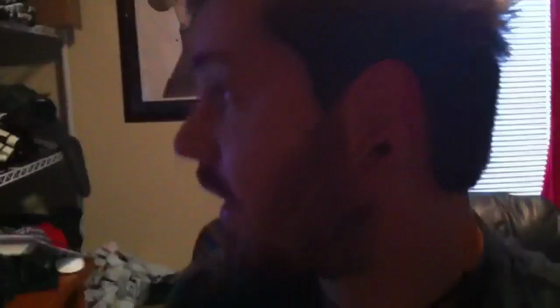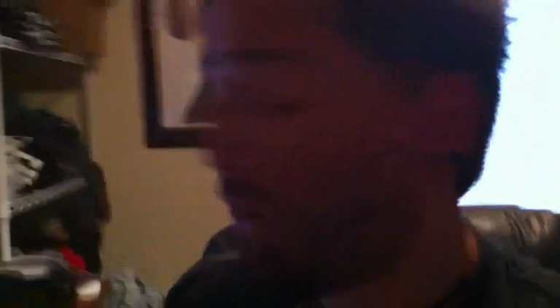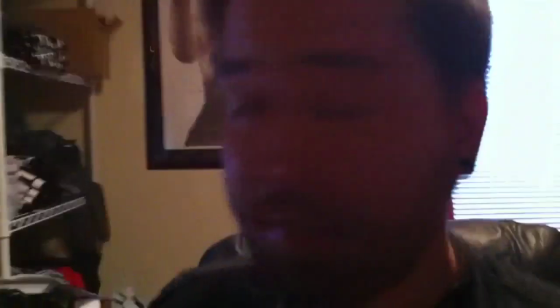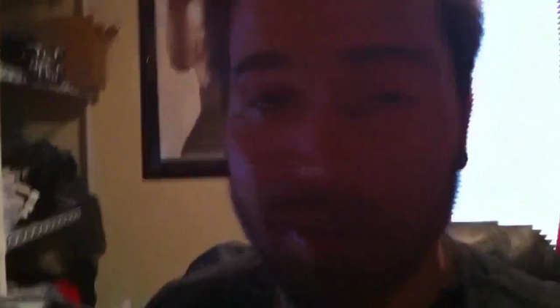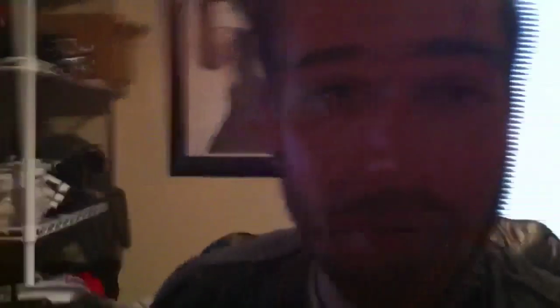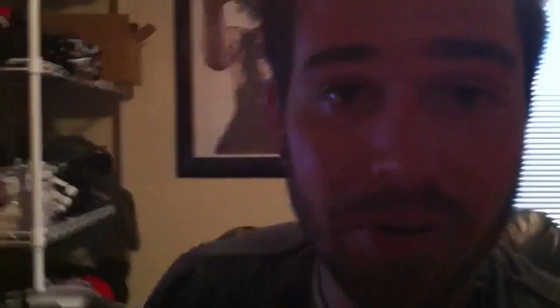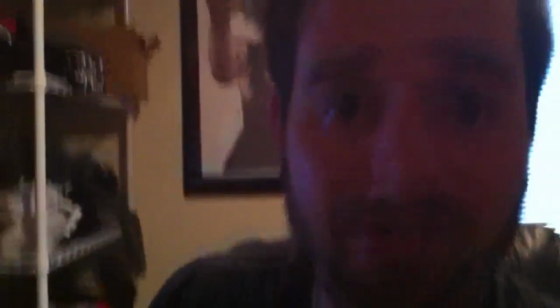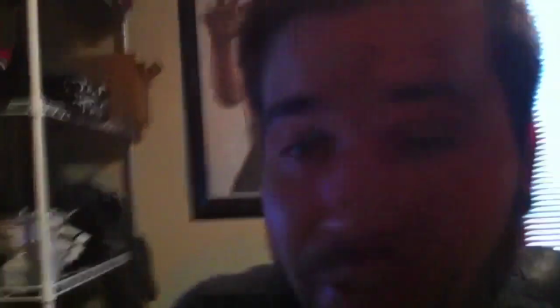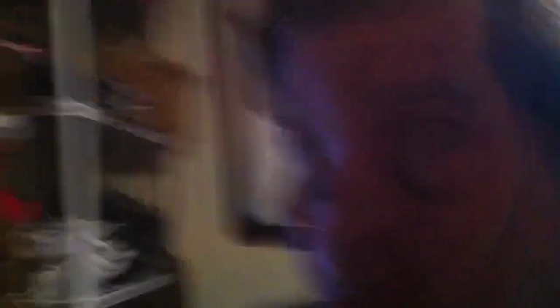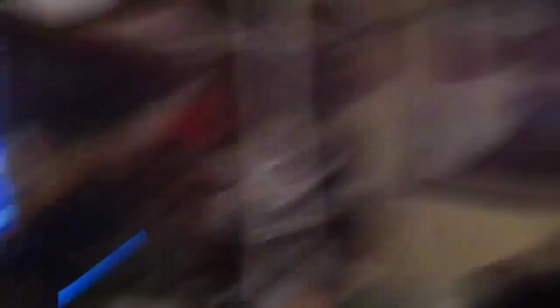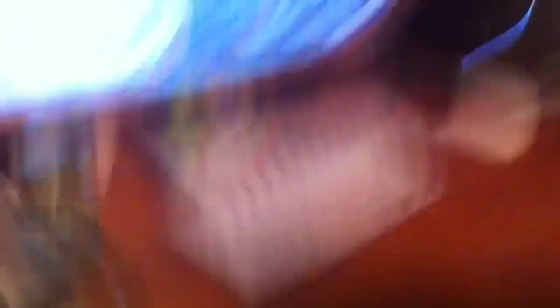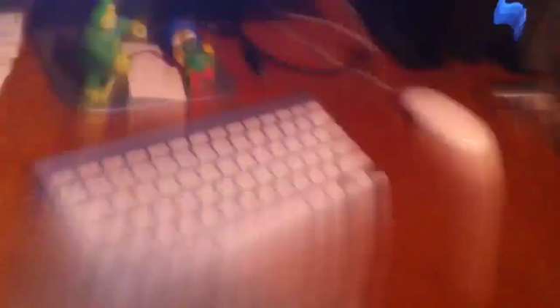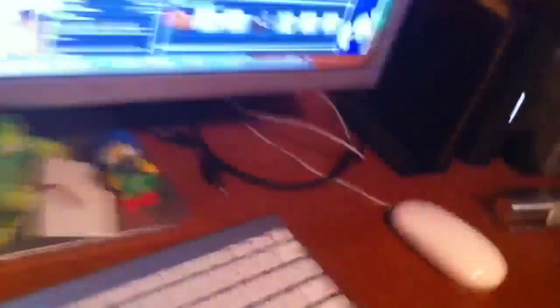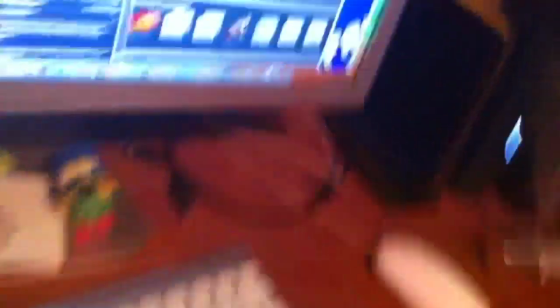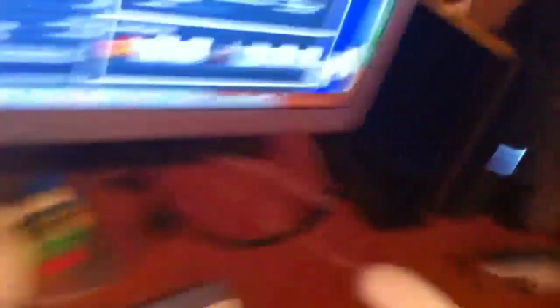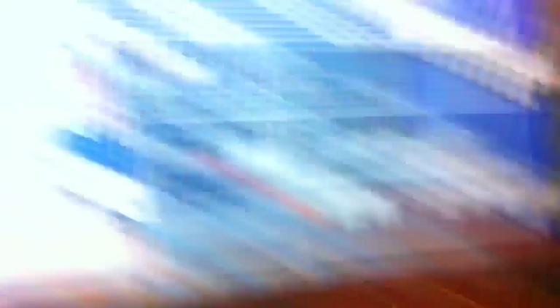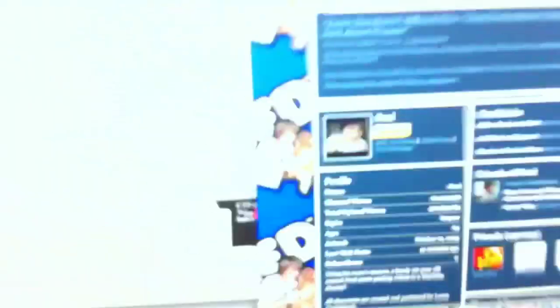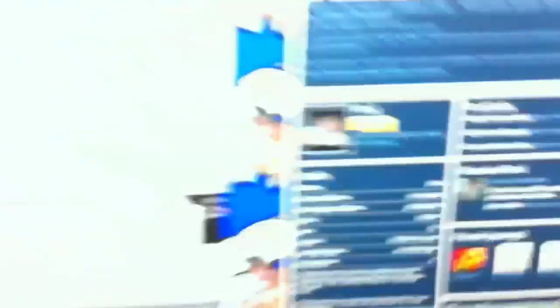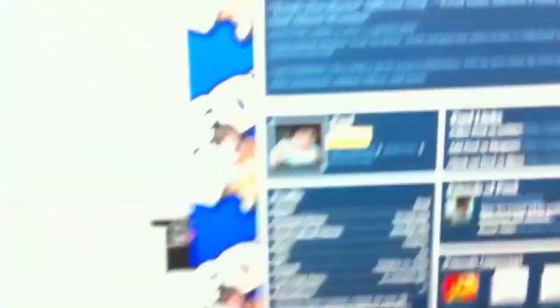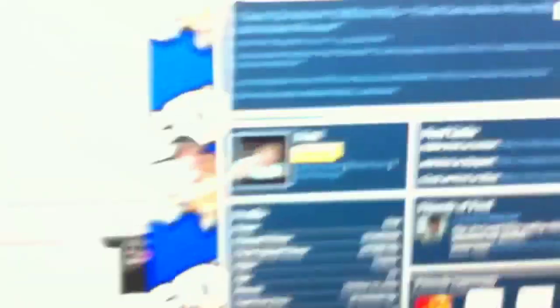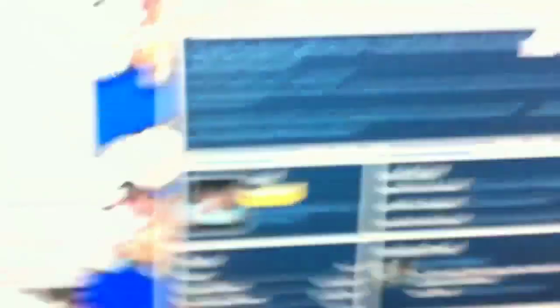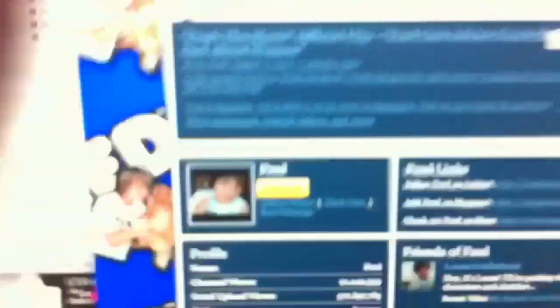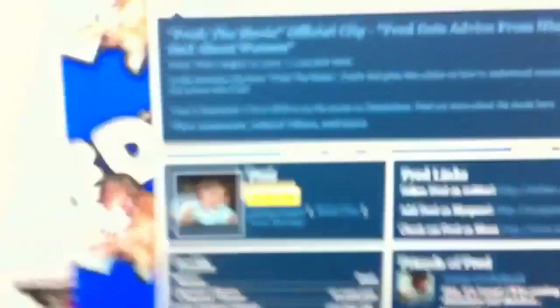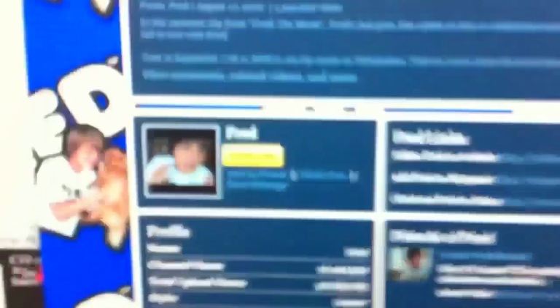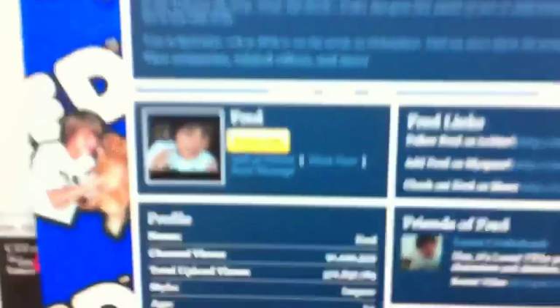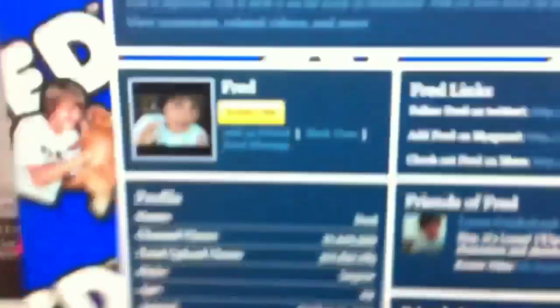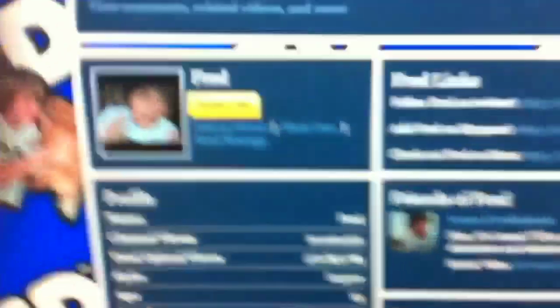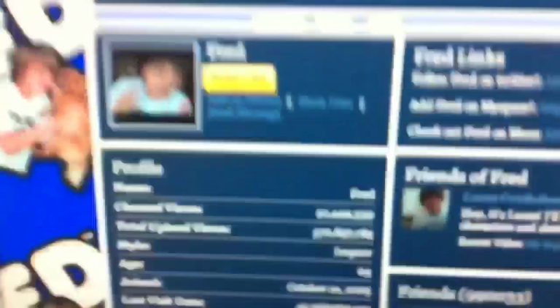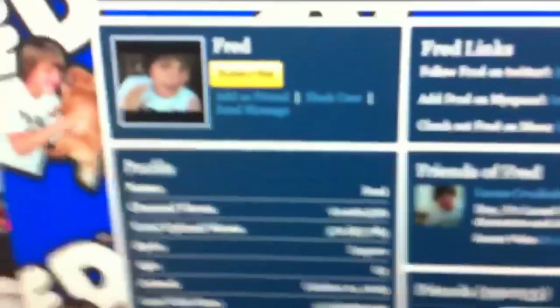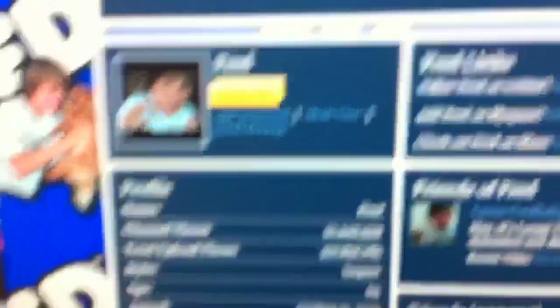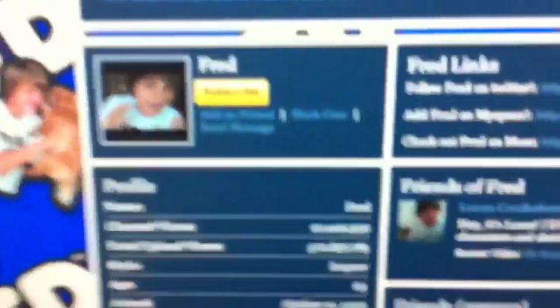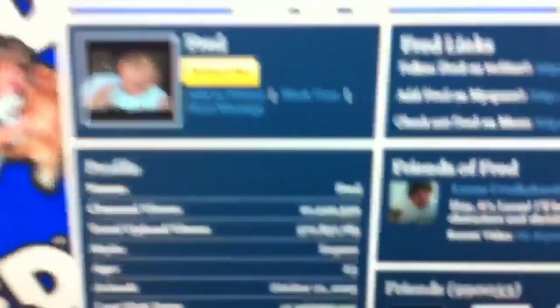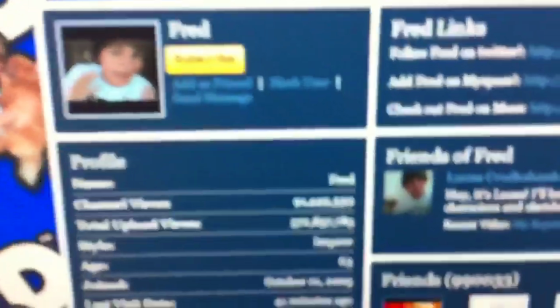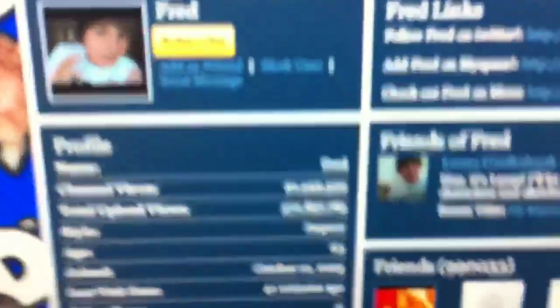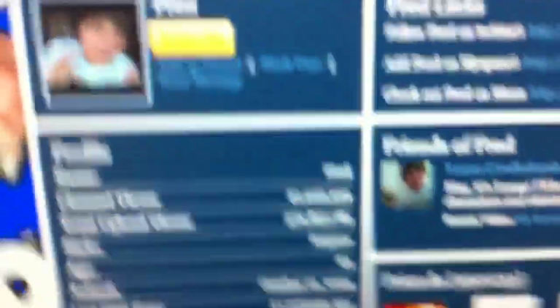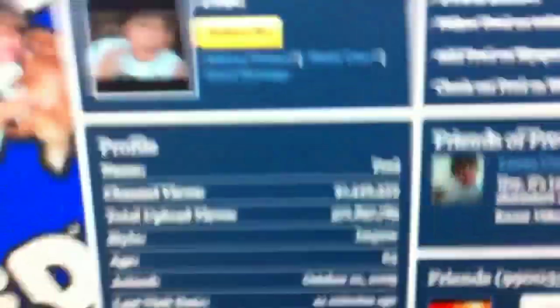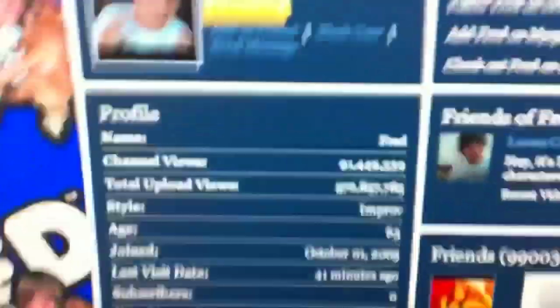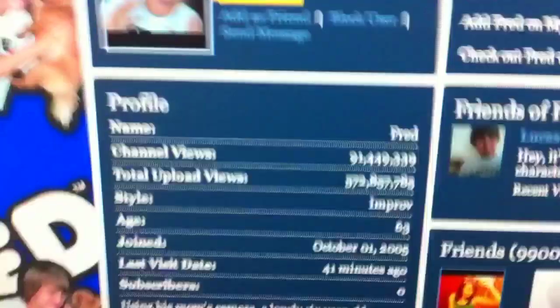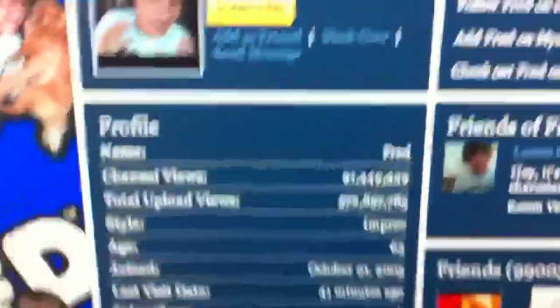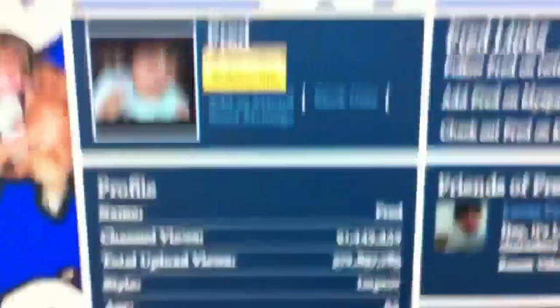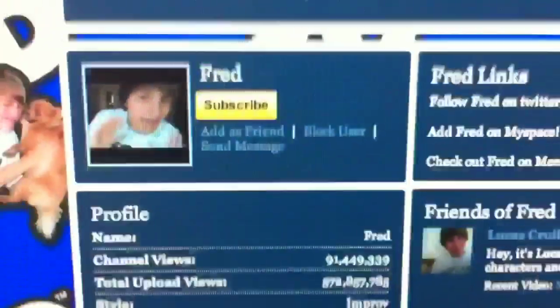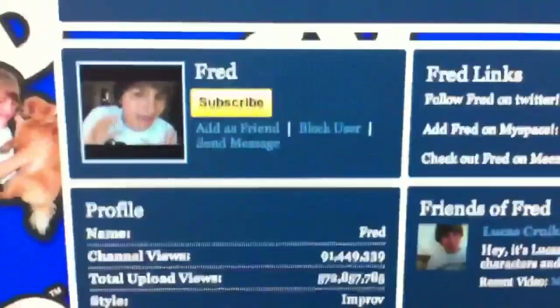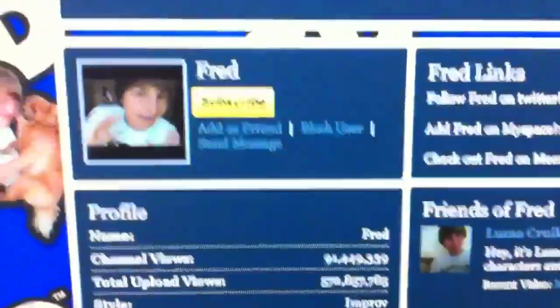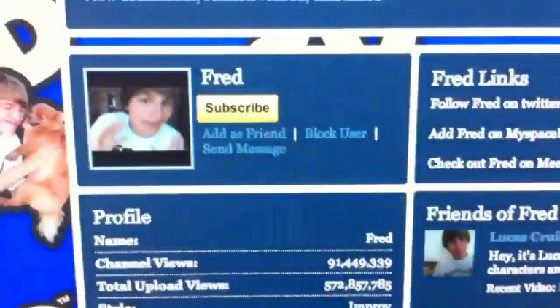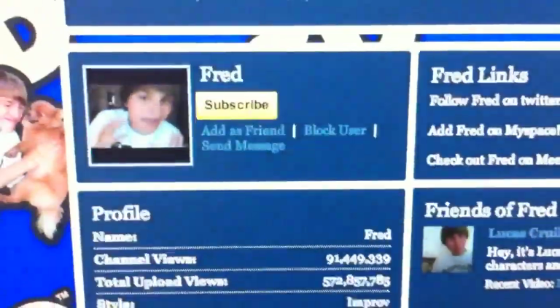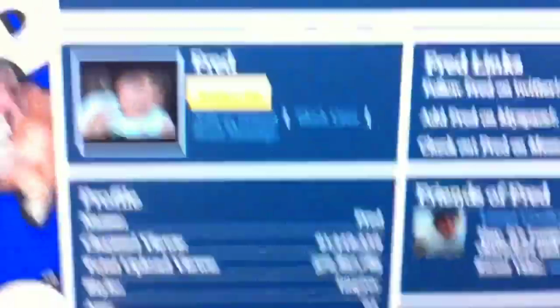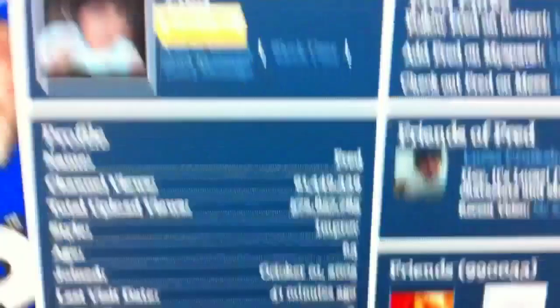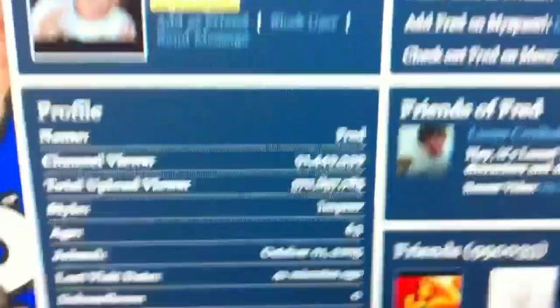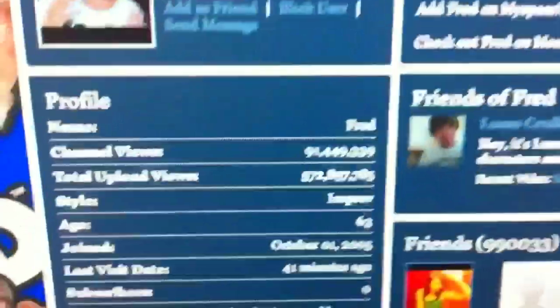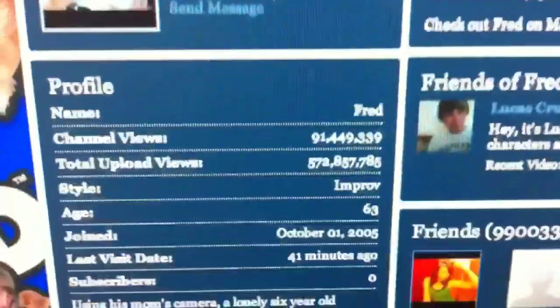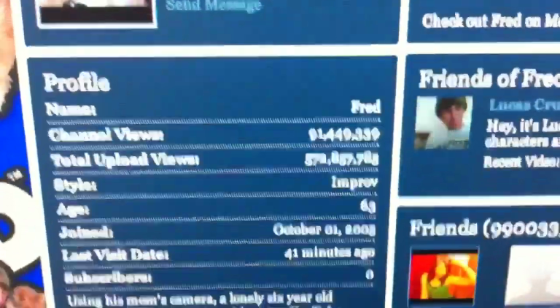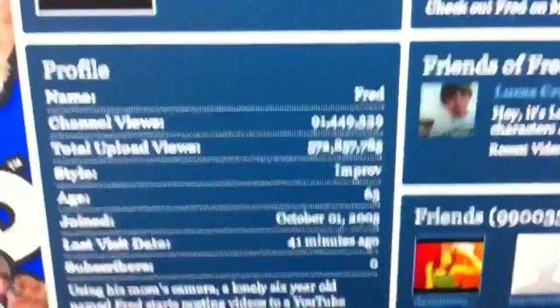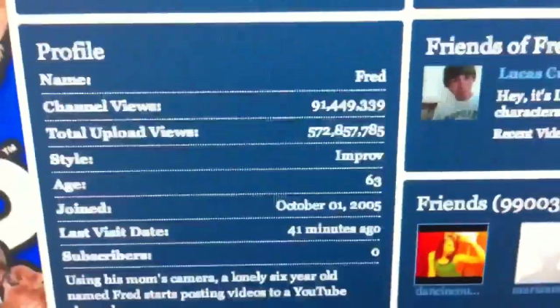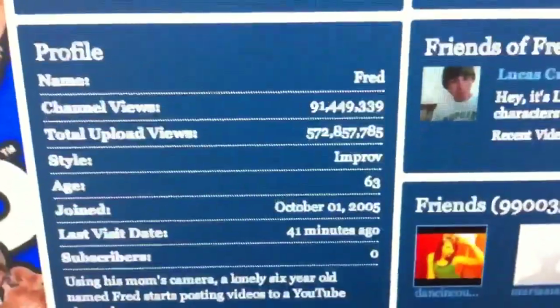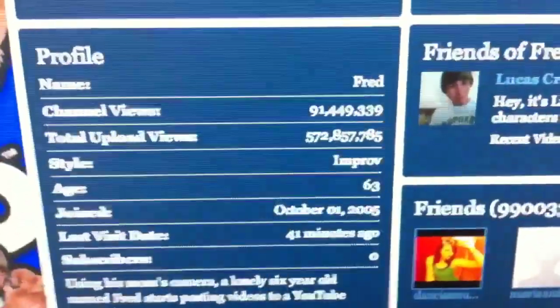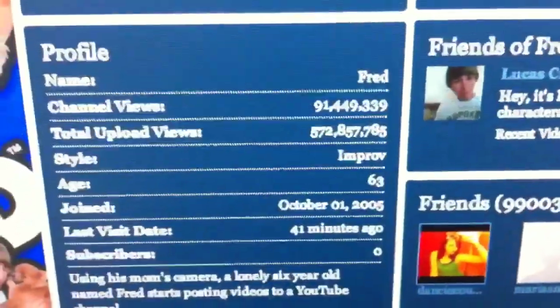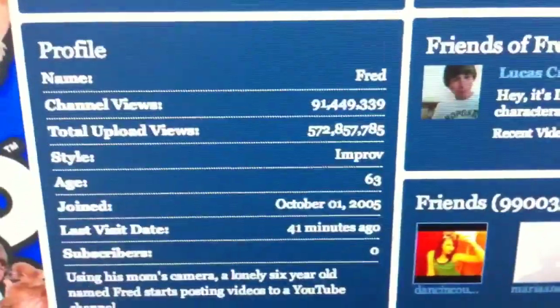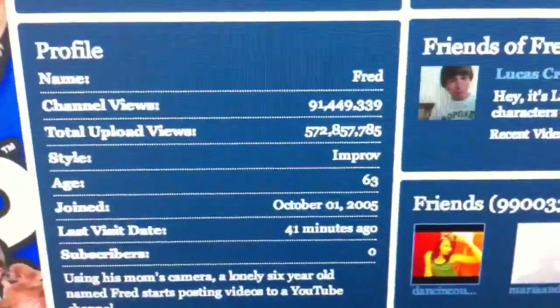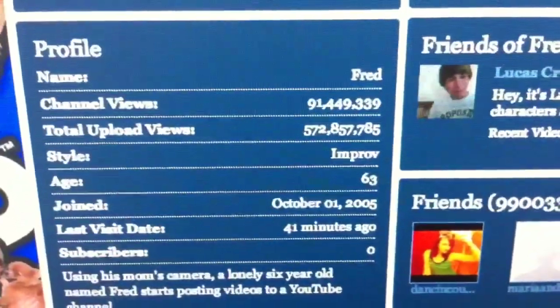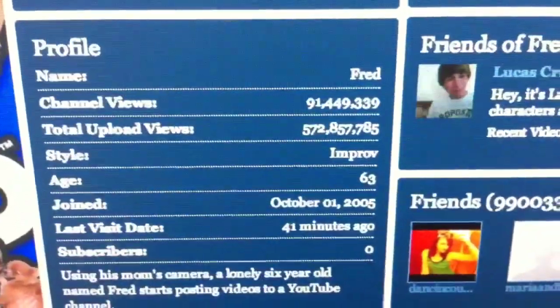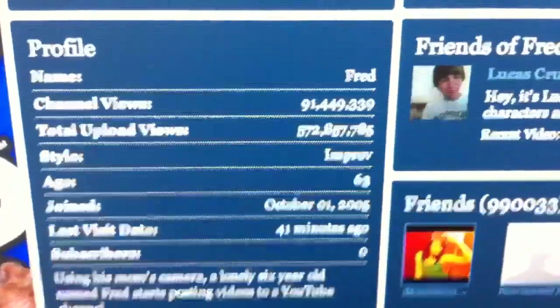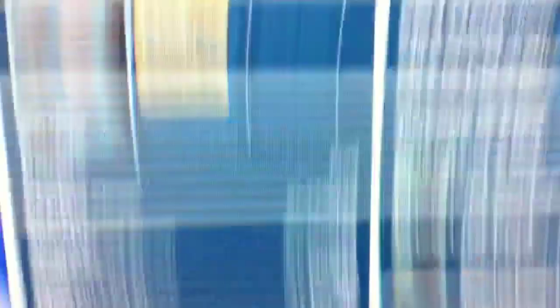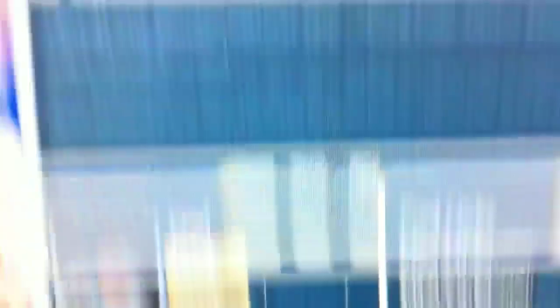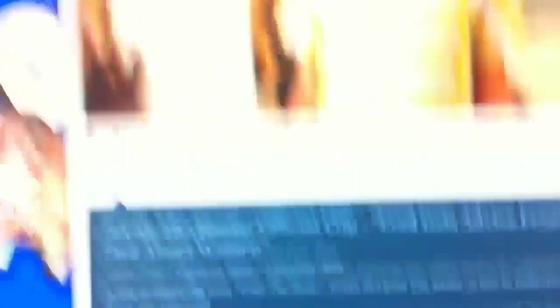And the other thing I wanted to show you, look at this. That's Fred, right? With zero subscribers.